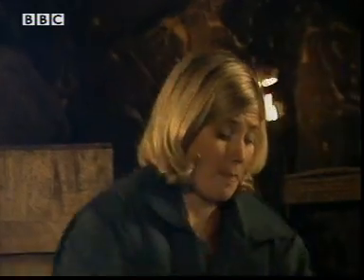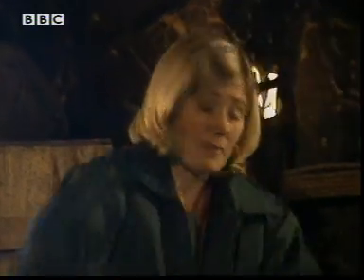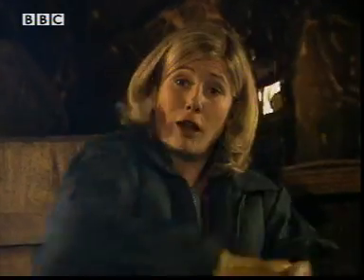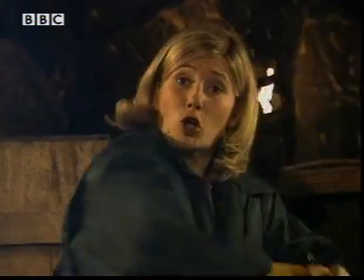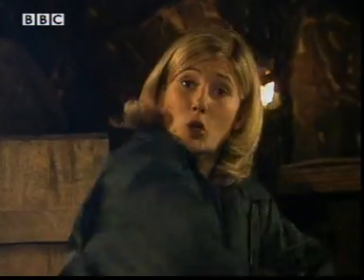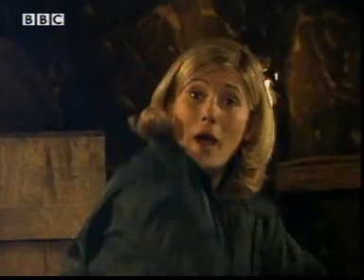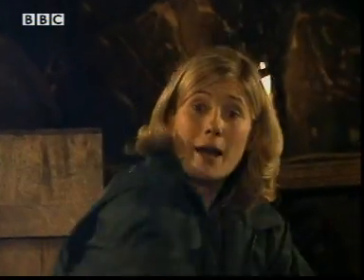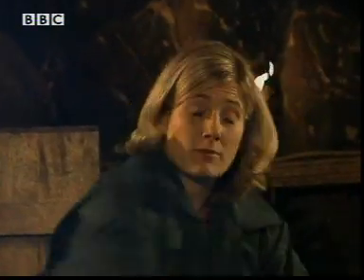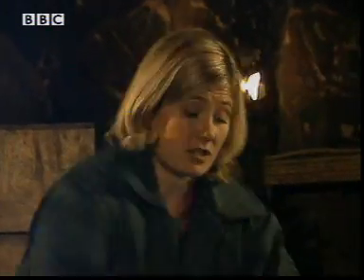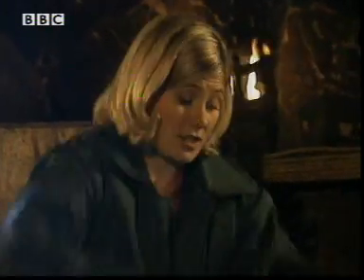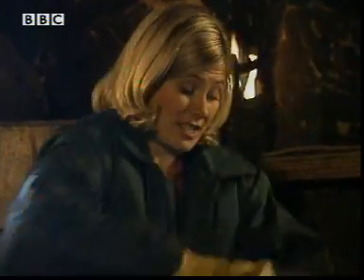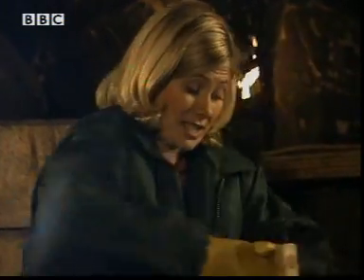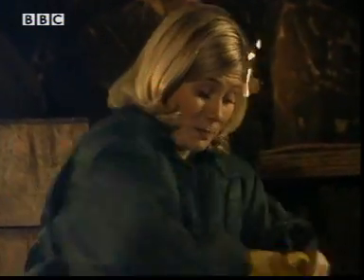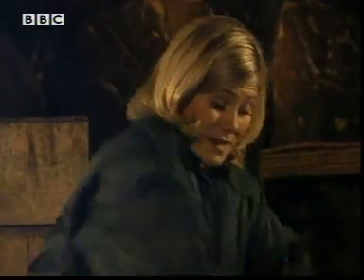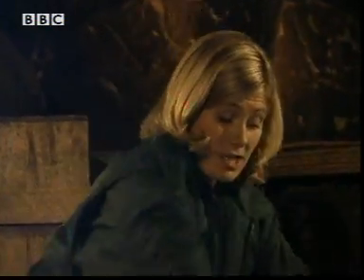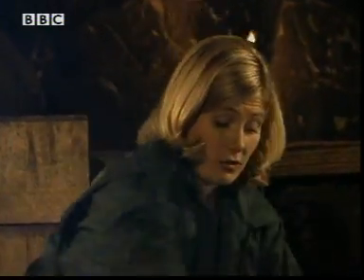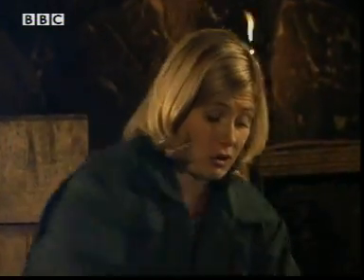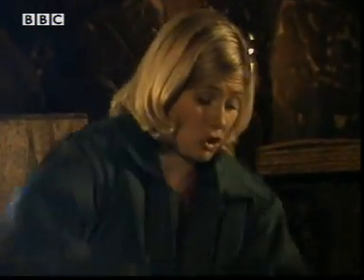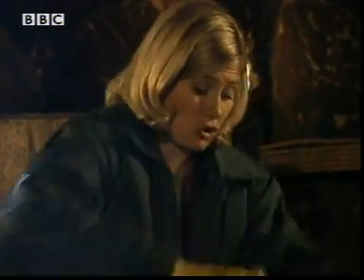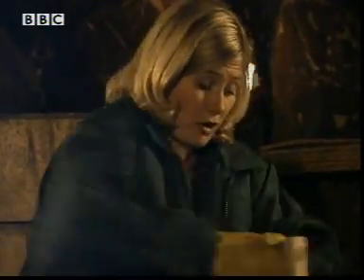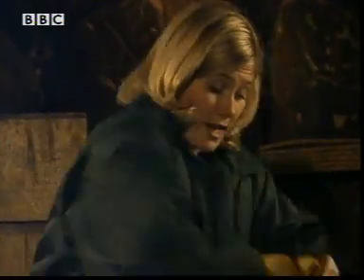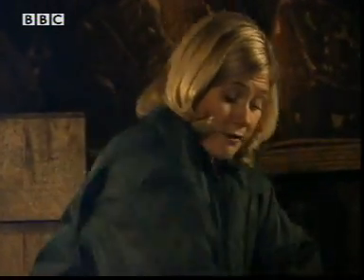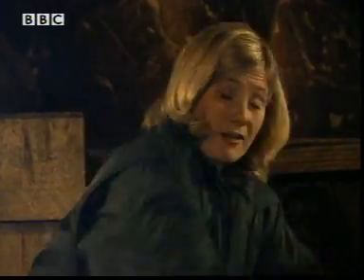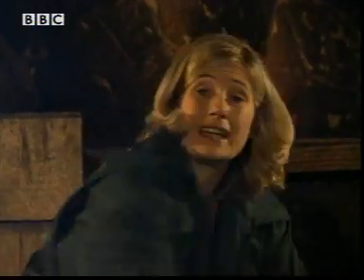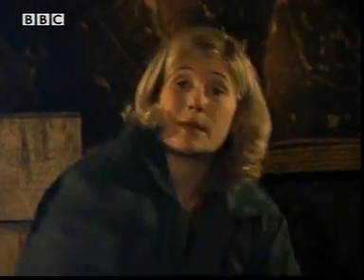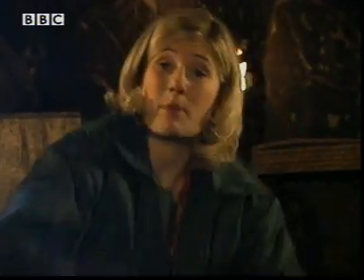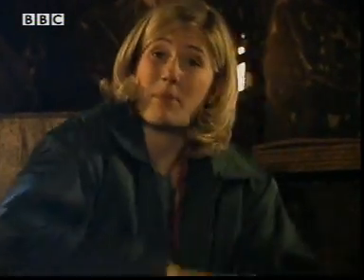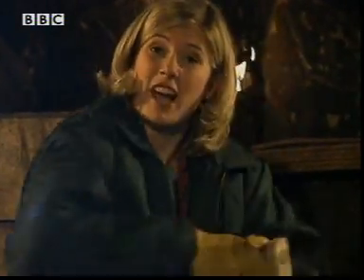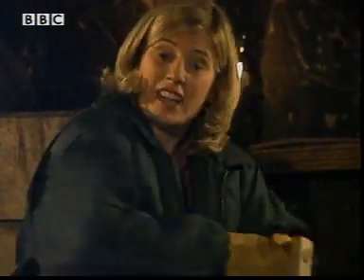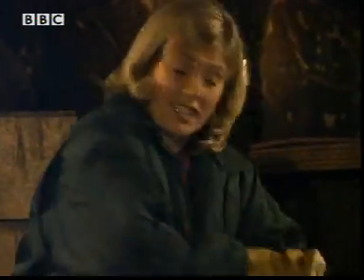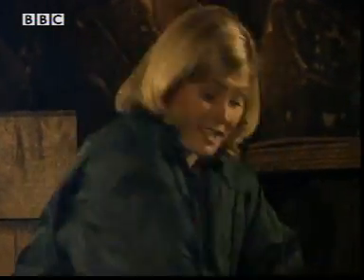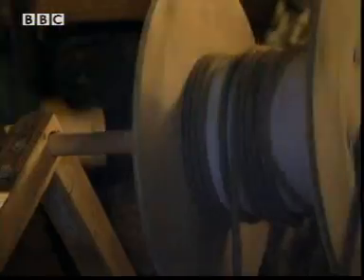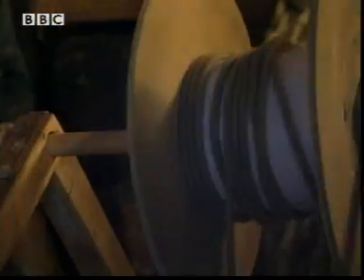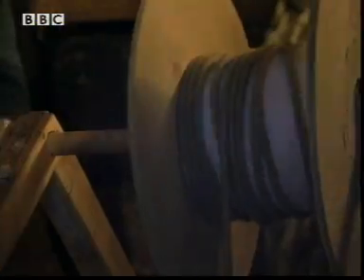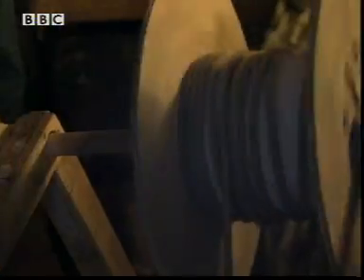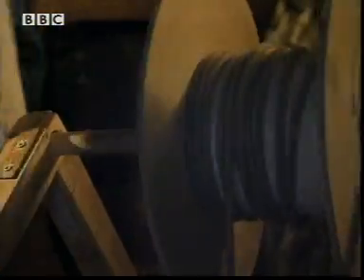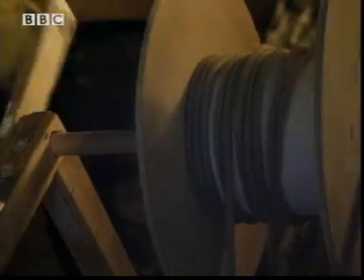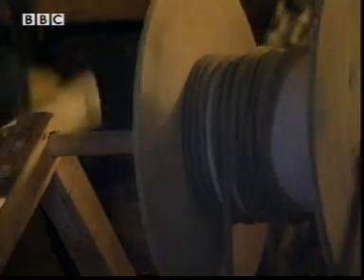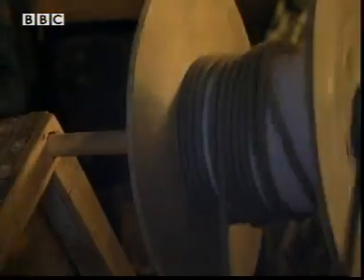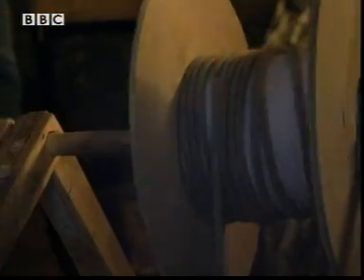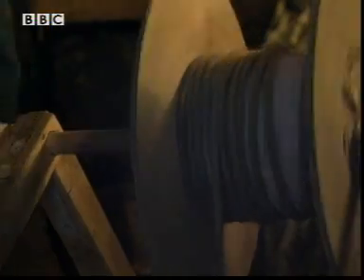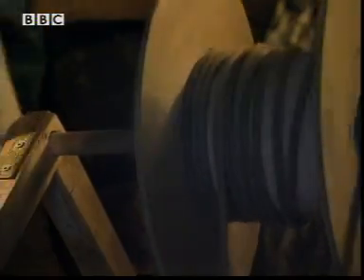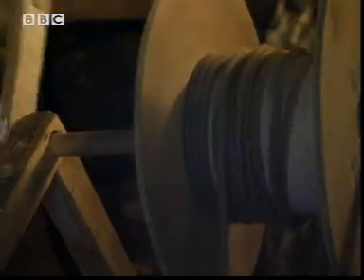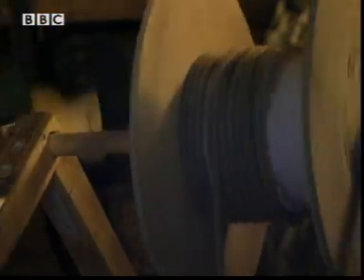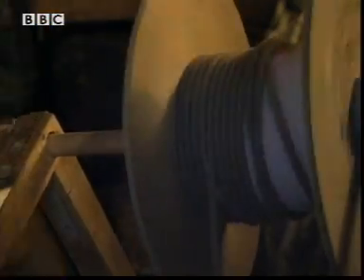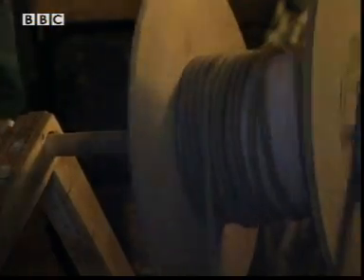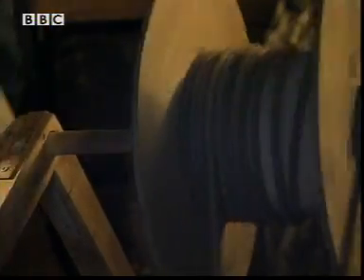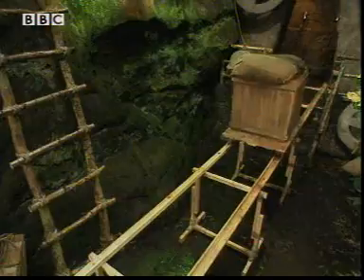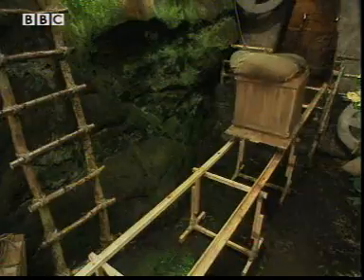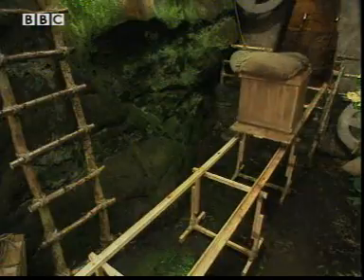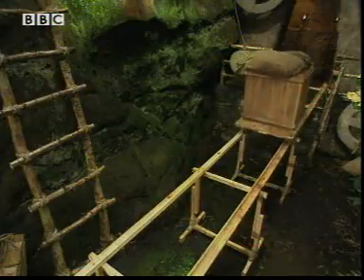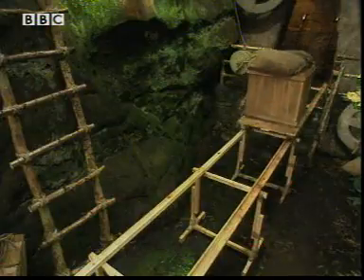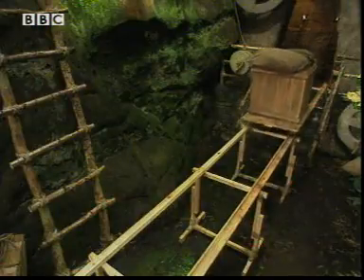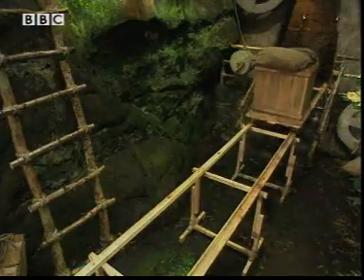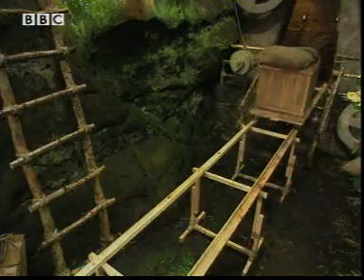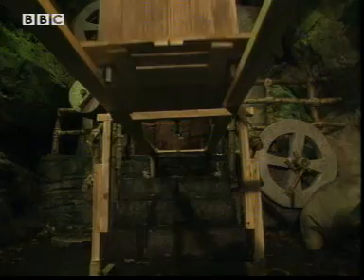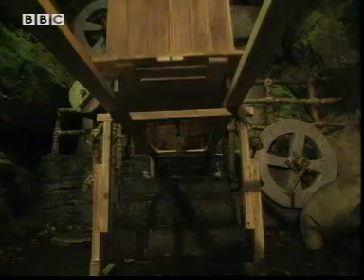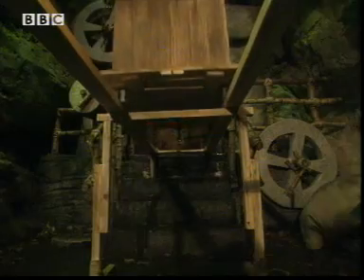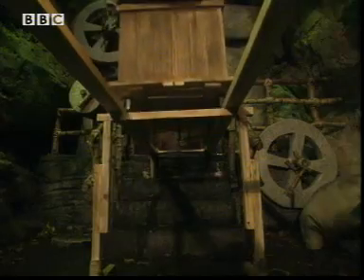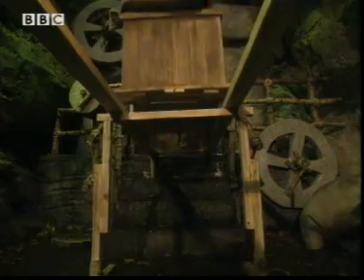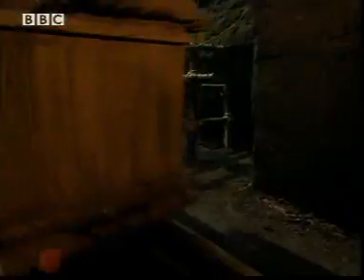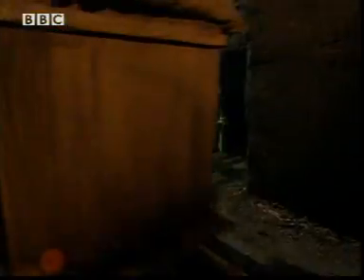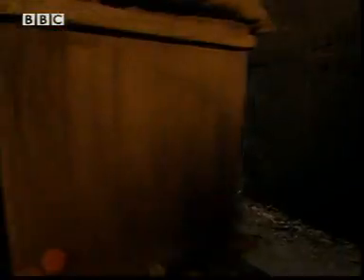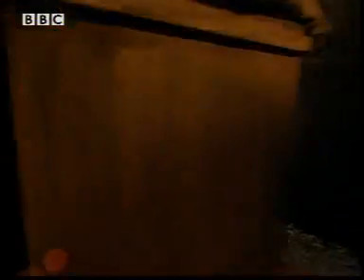Now look what happens to the speed of the trolley if I keep applying the same force now that it's moving and I continue to pull it.